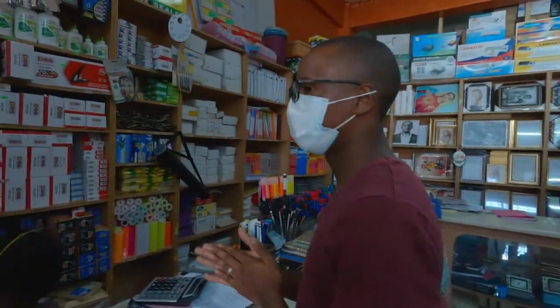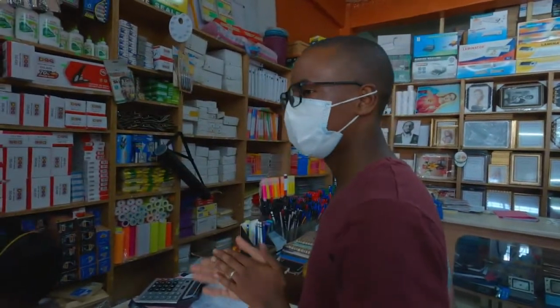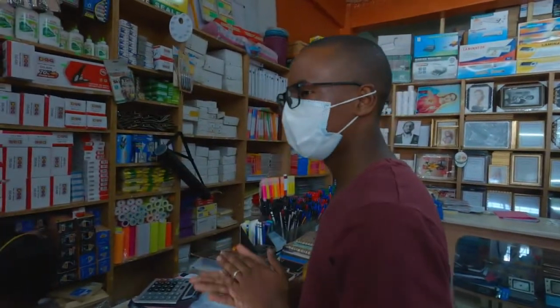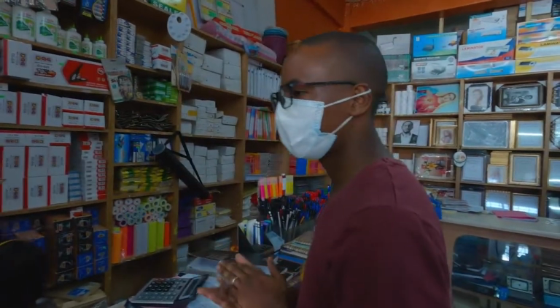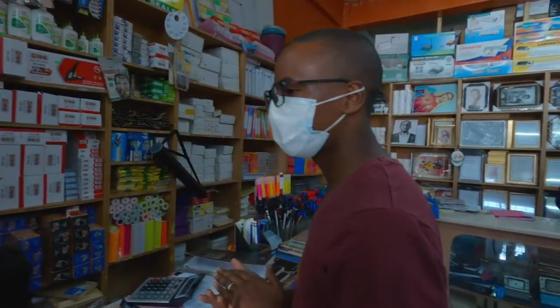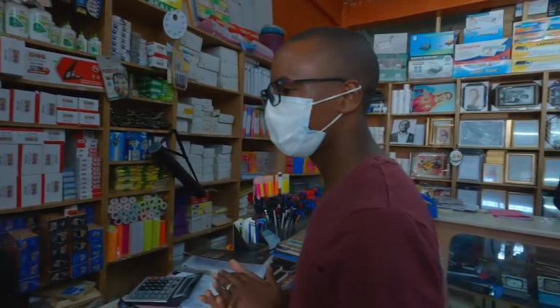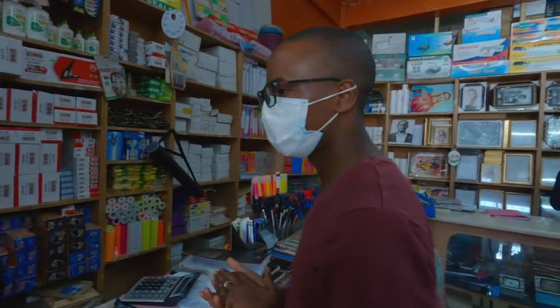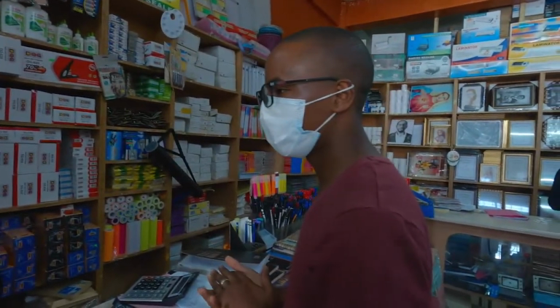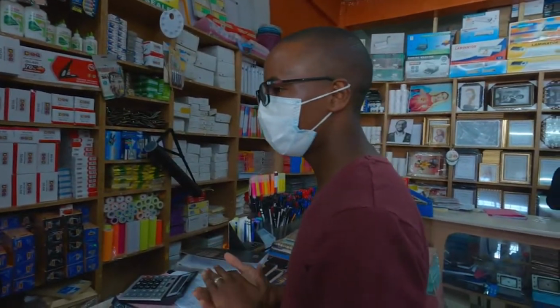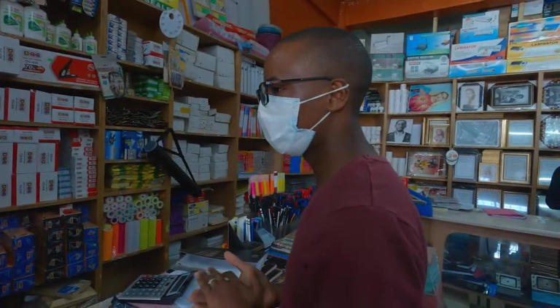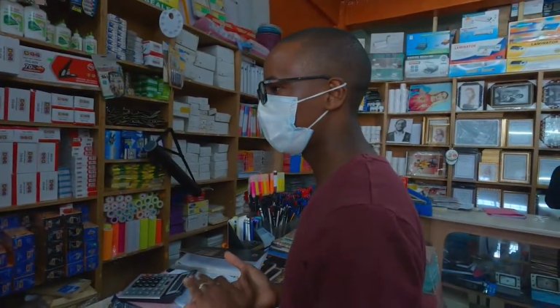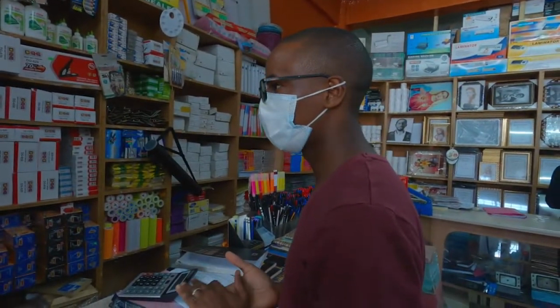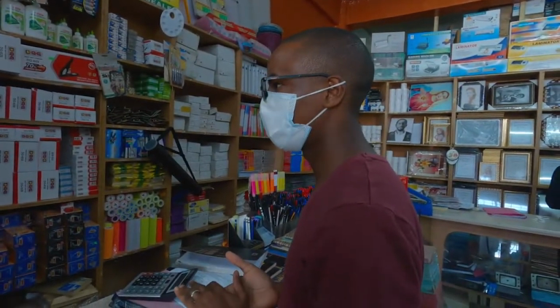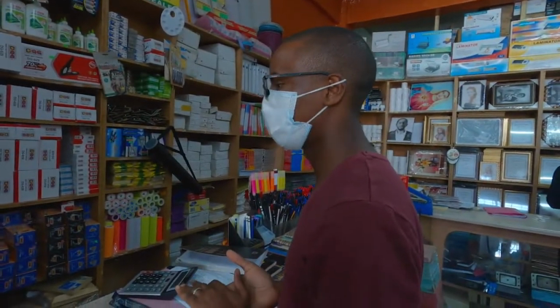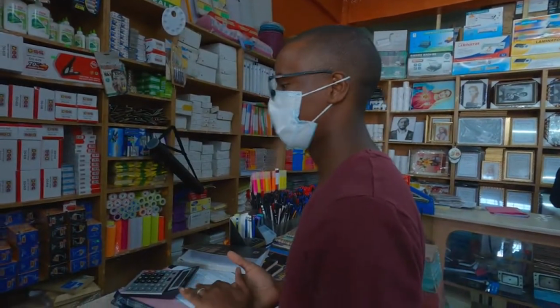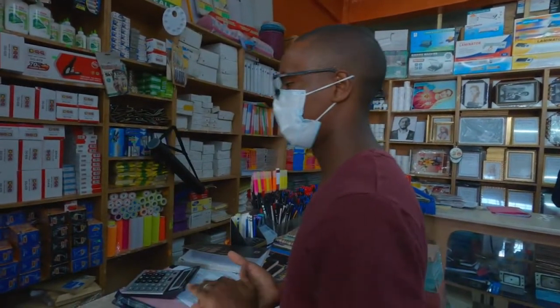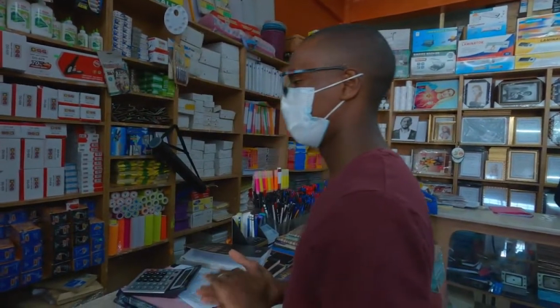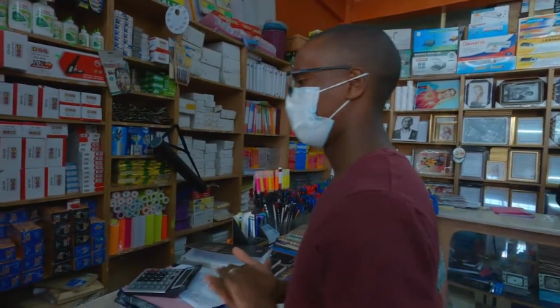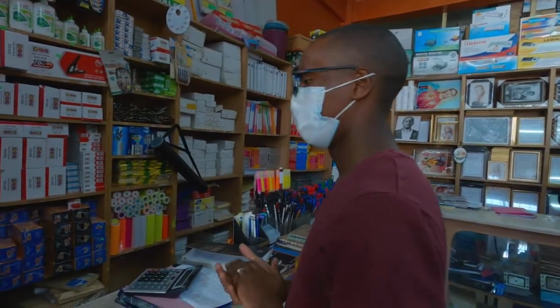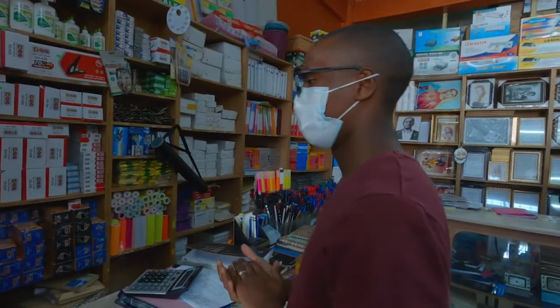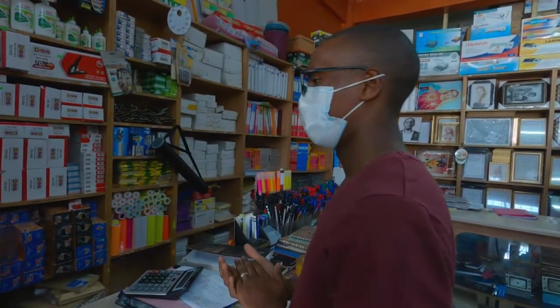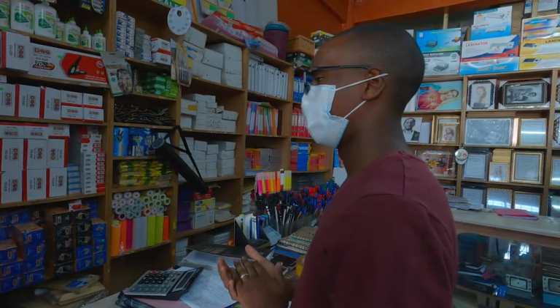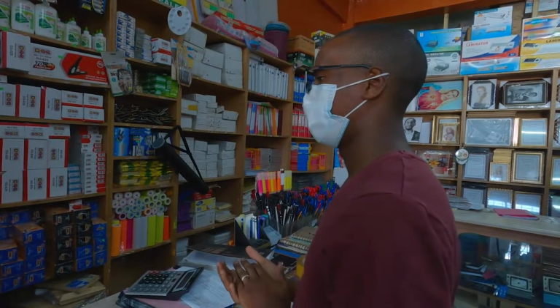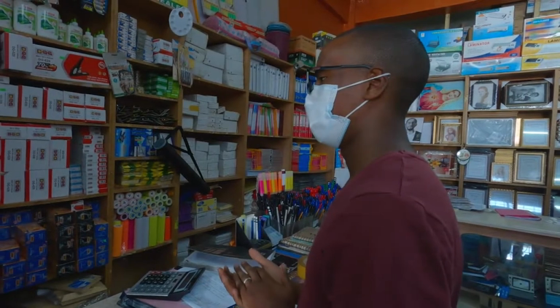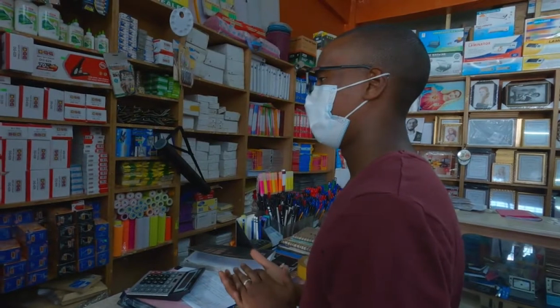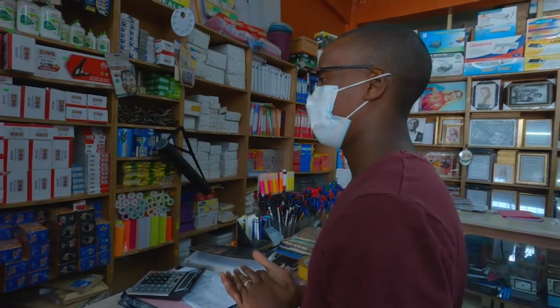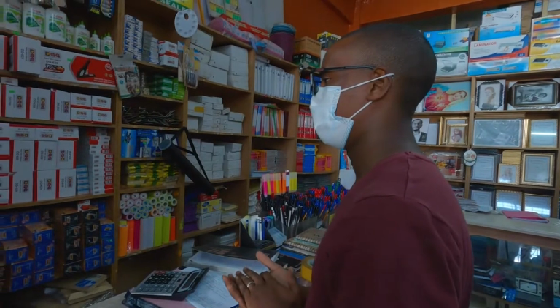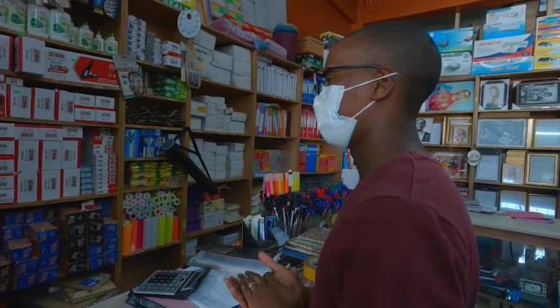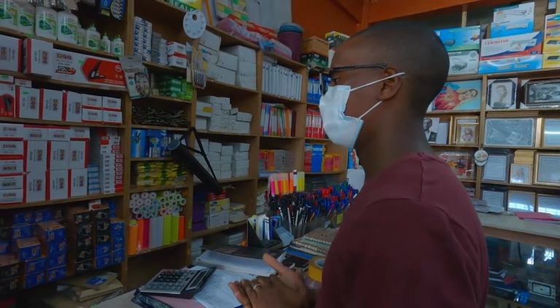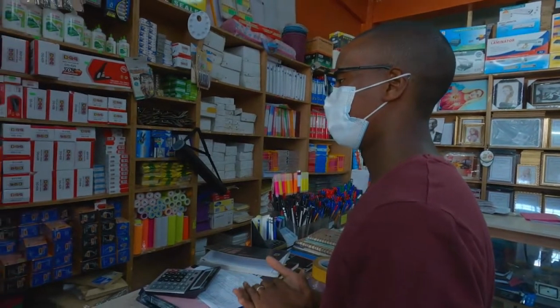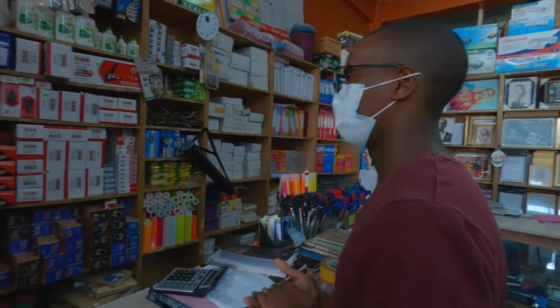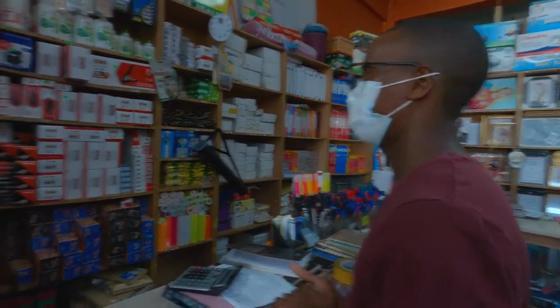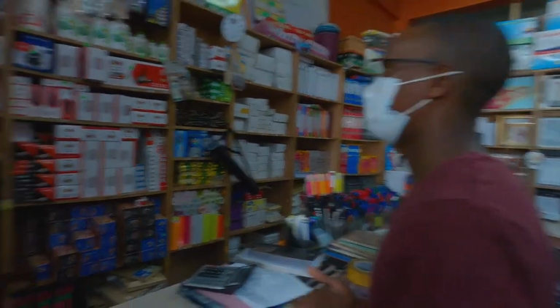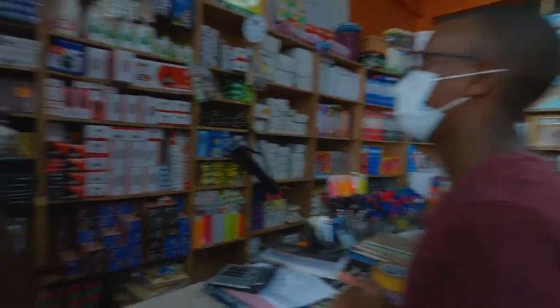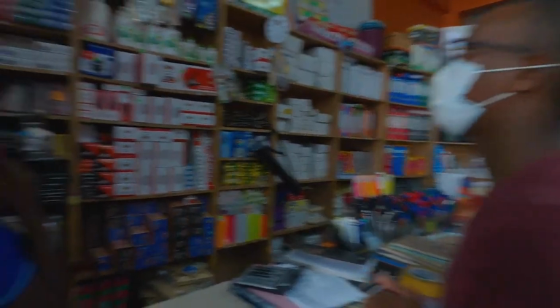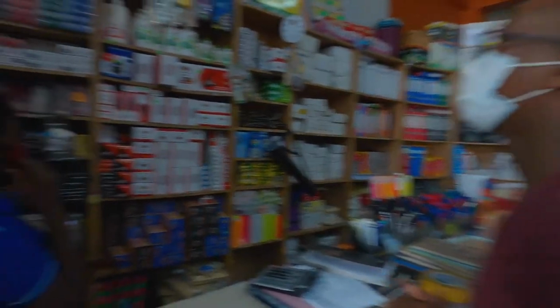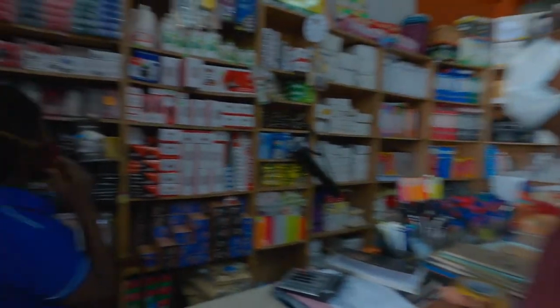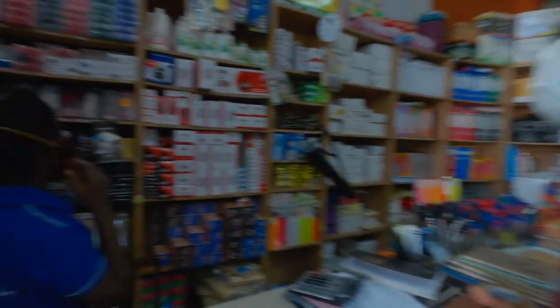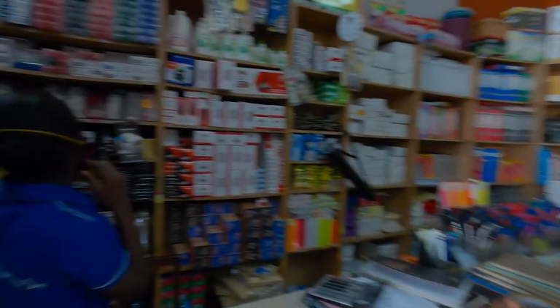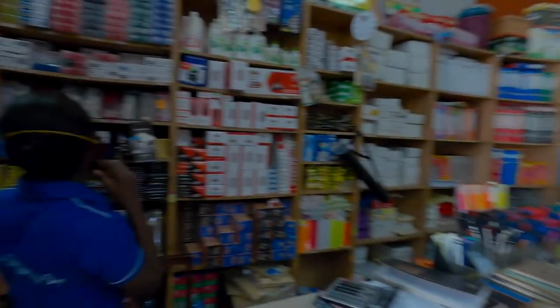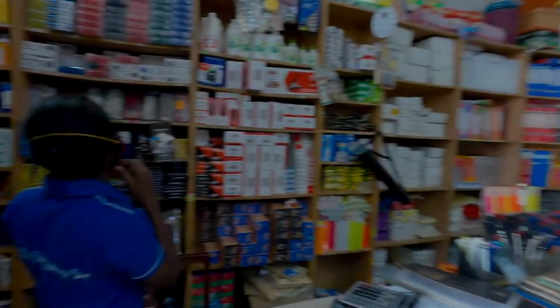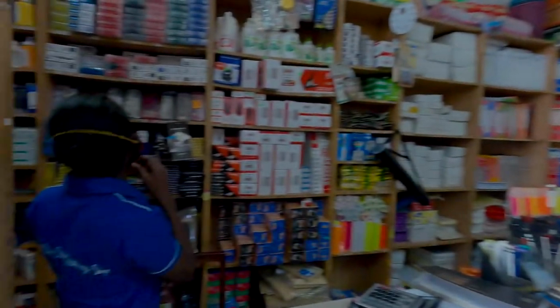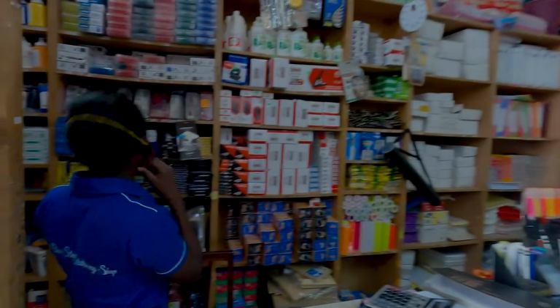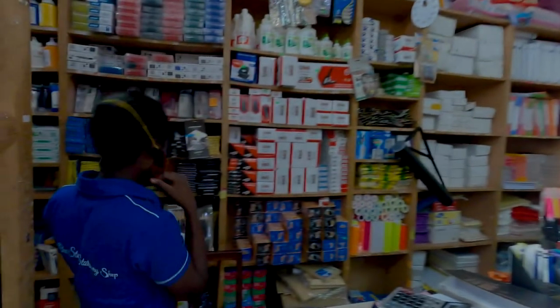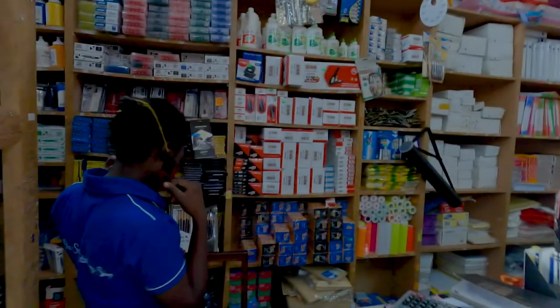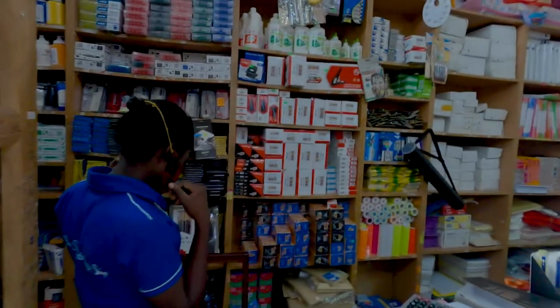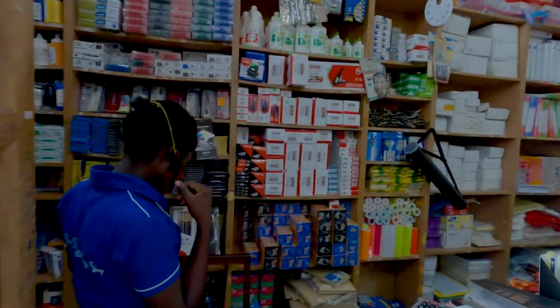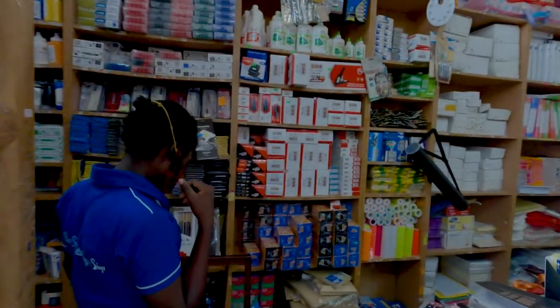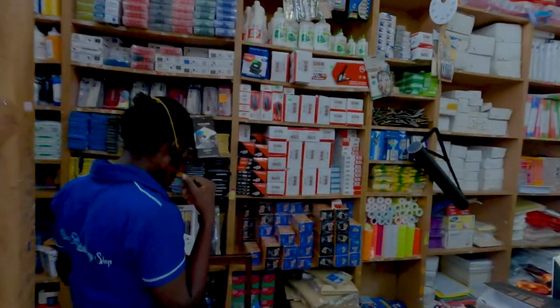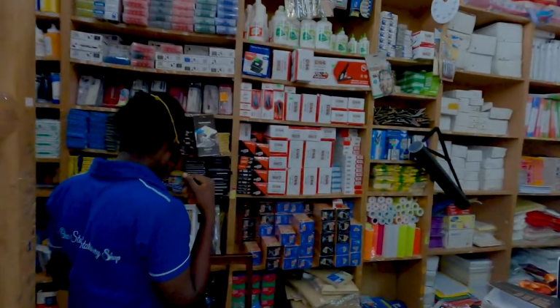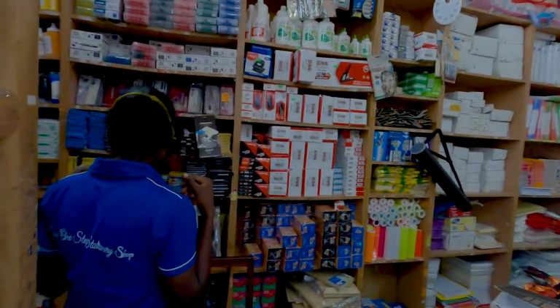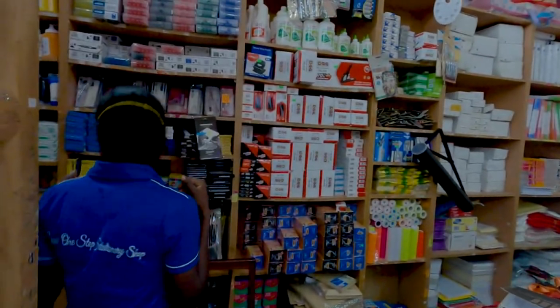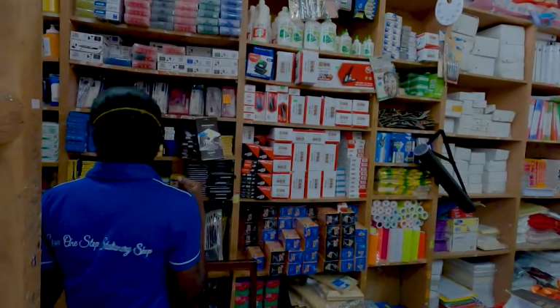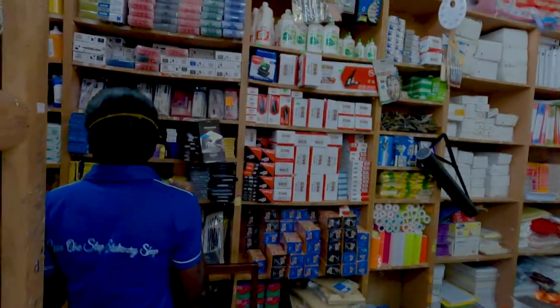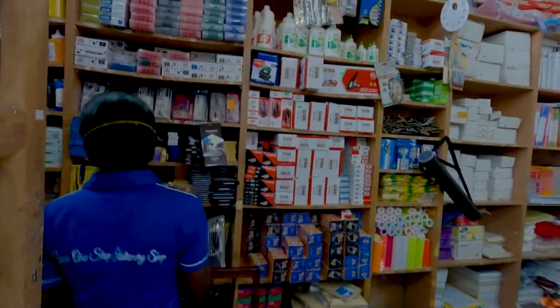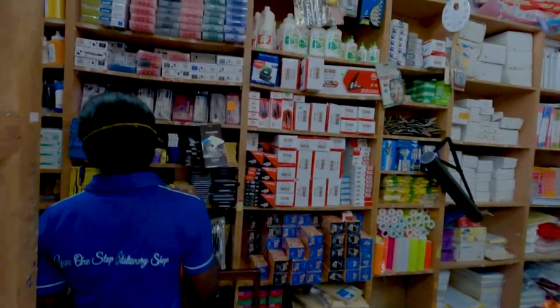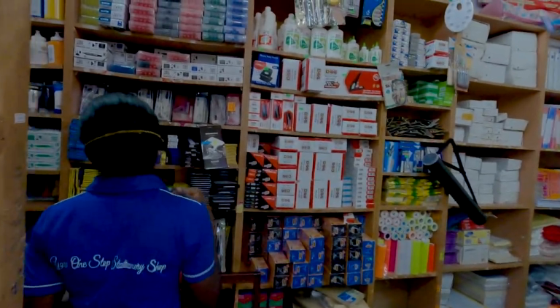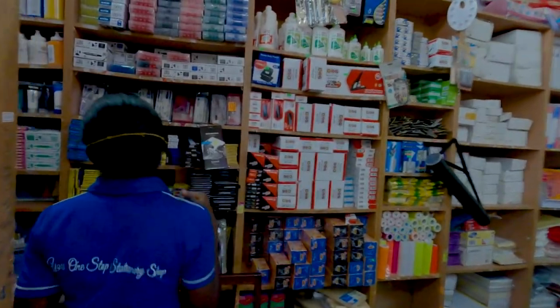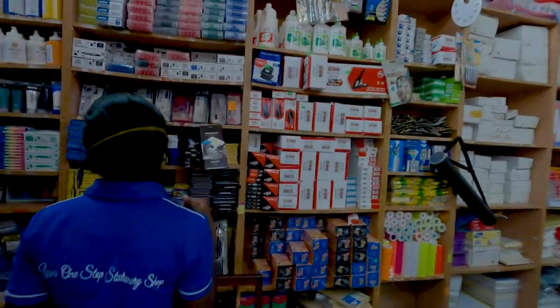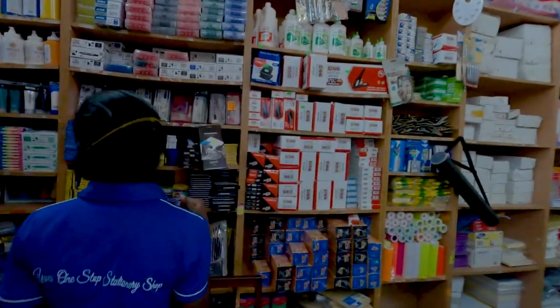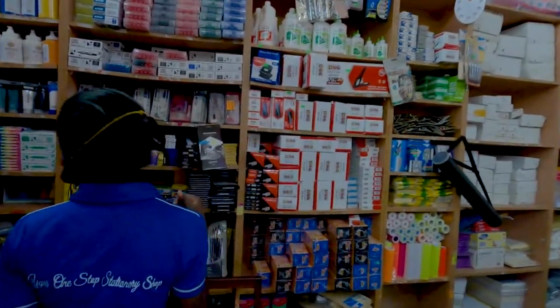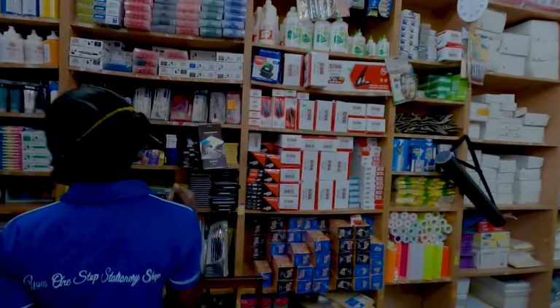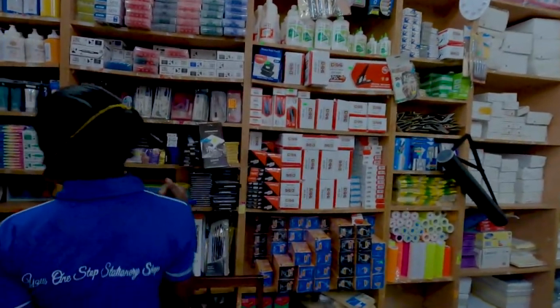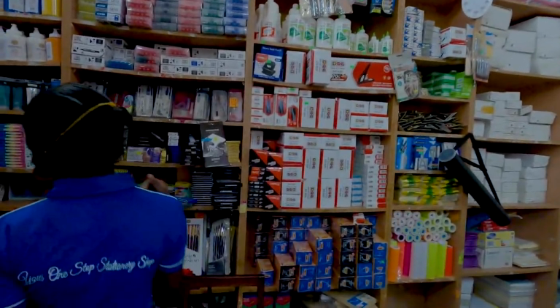I'd like some acrylic — yellow and white.